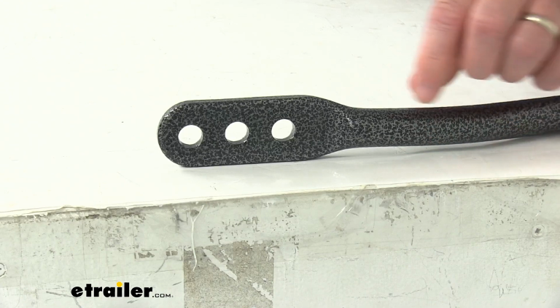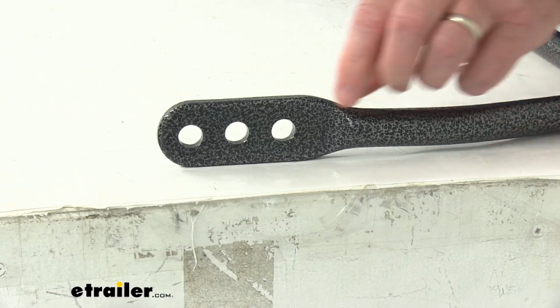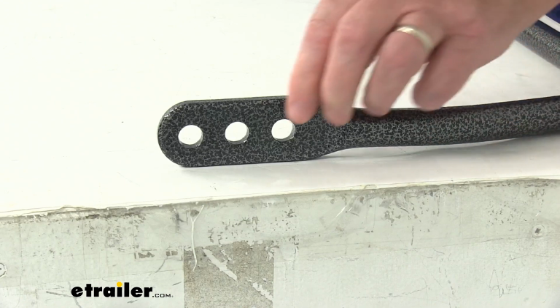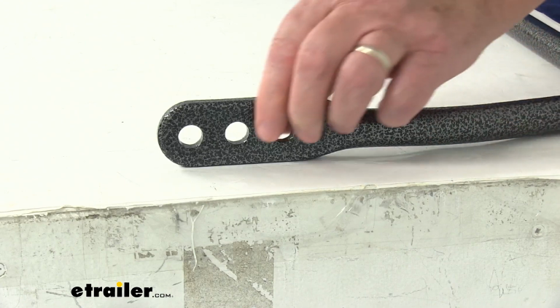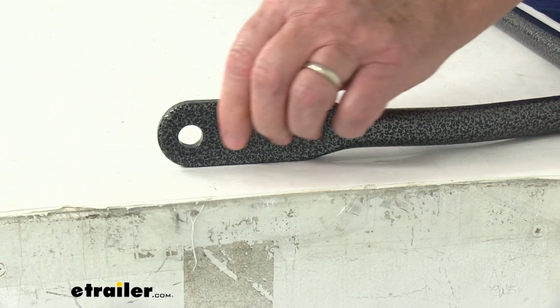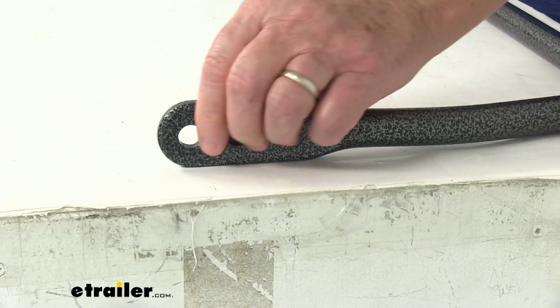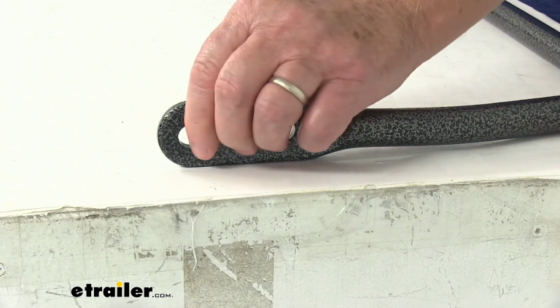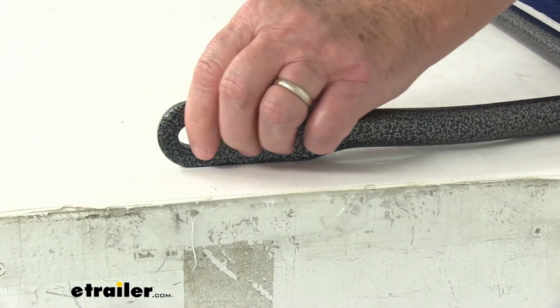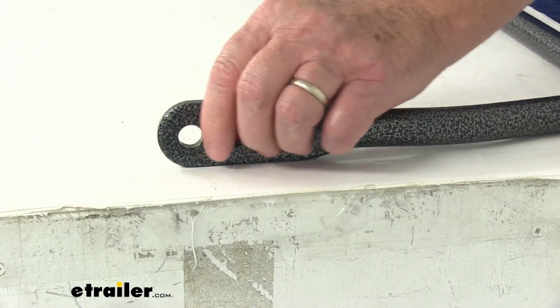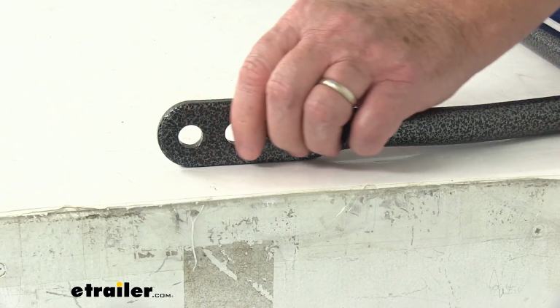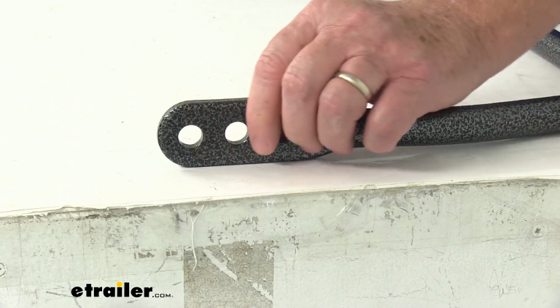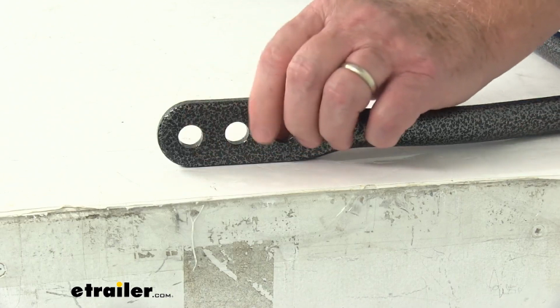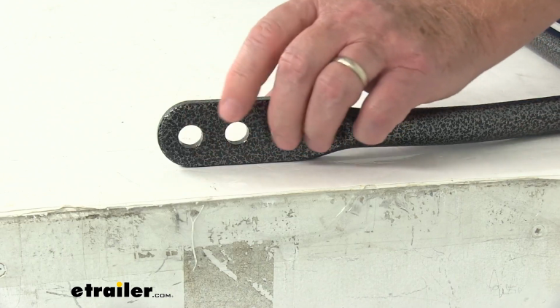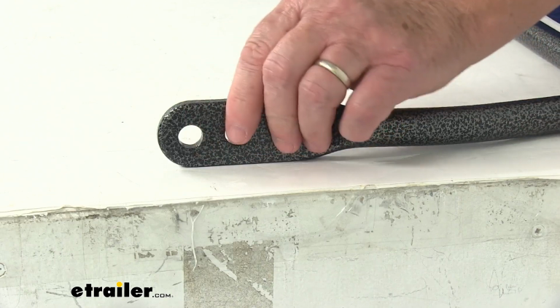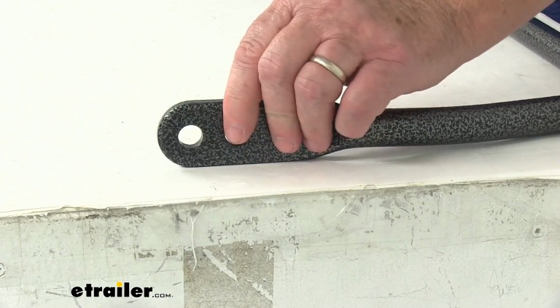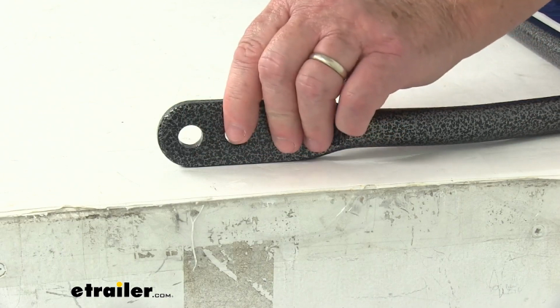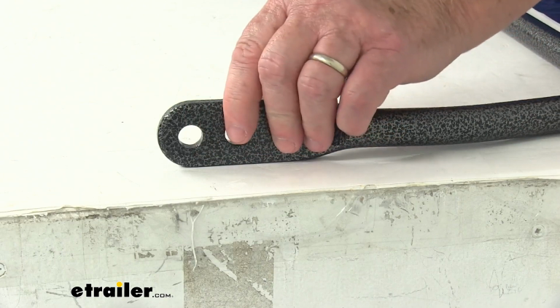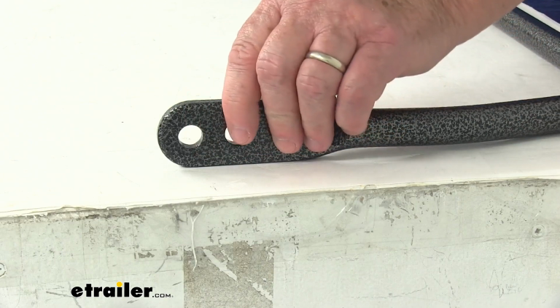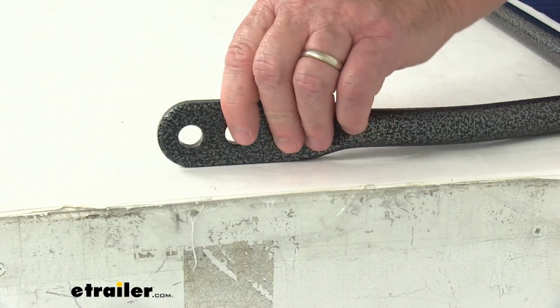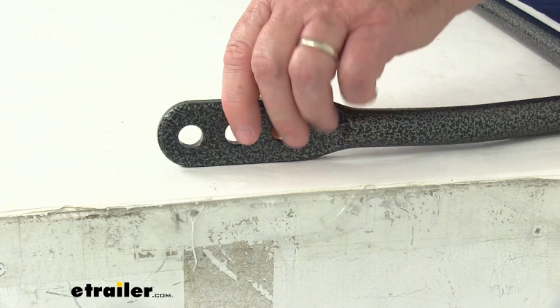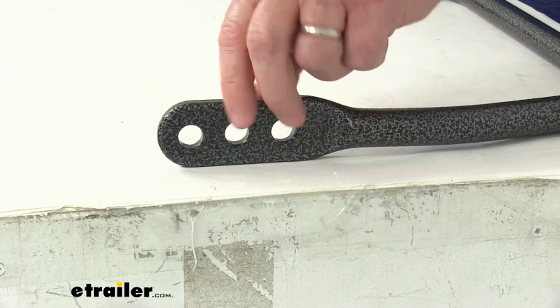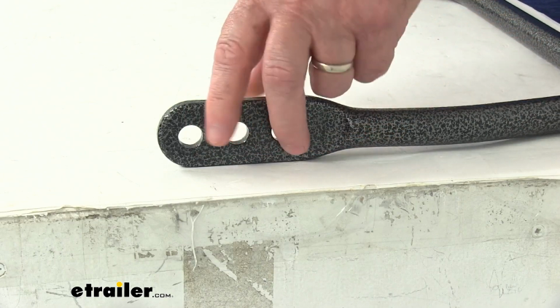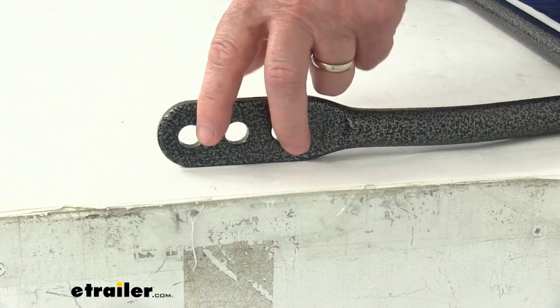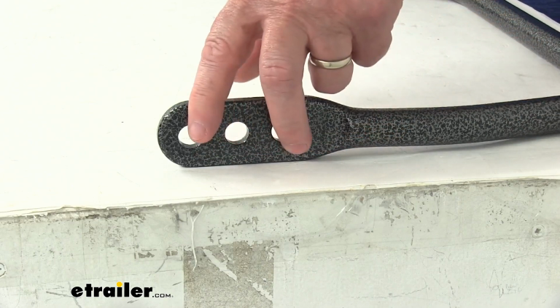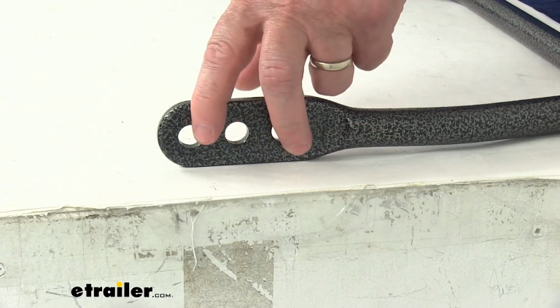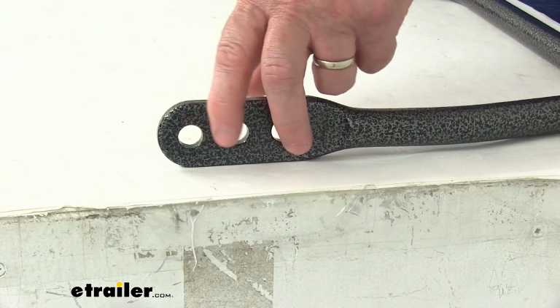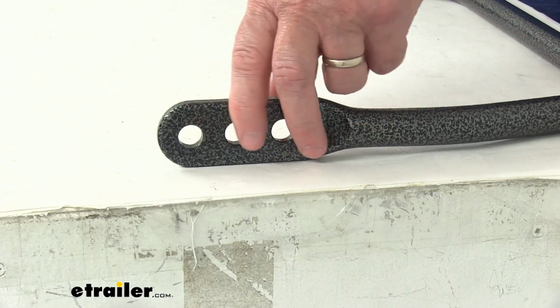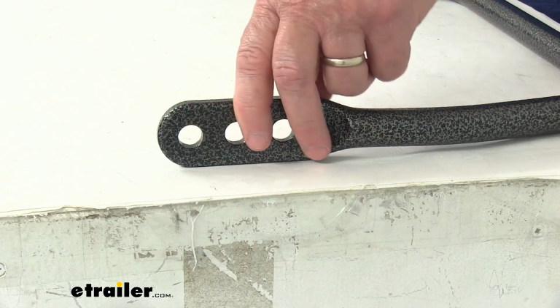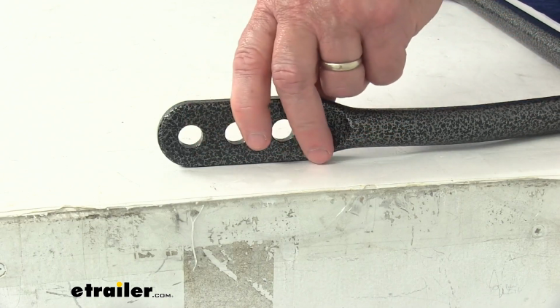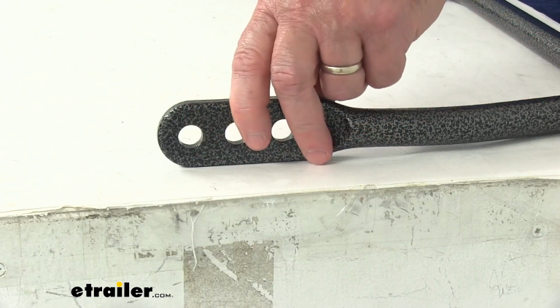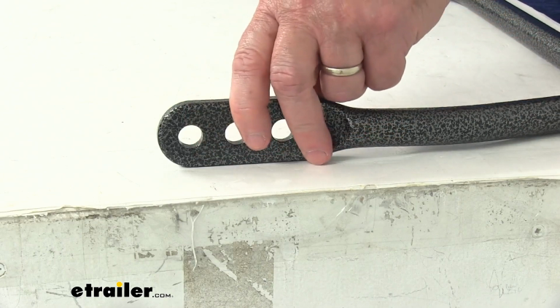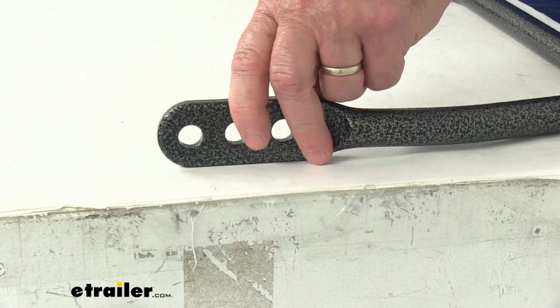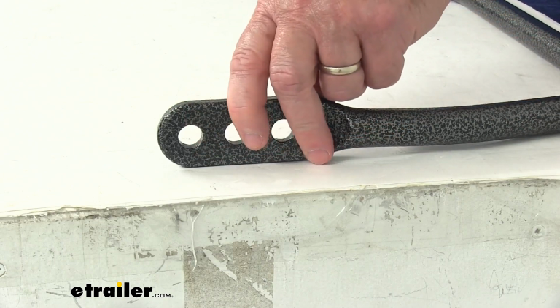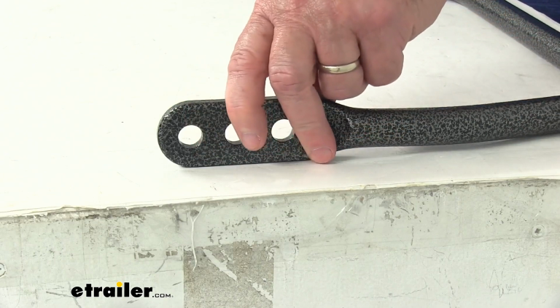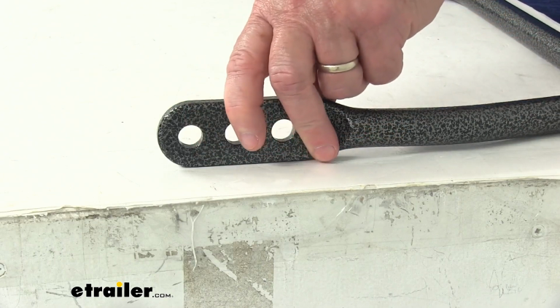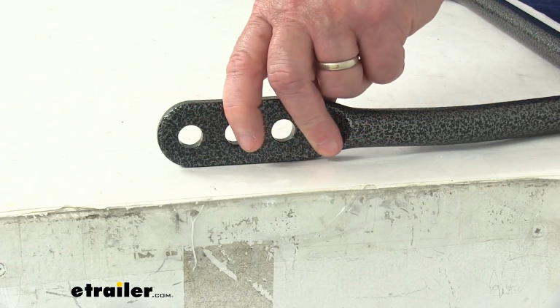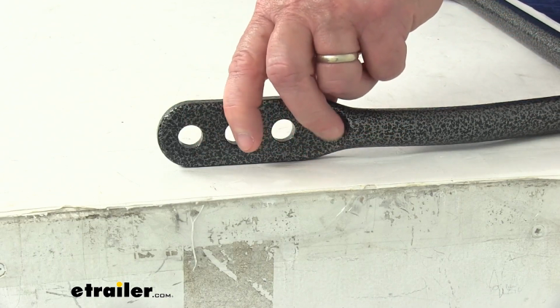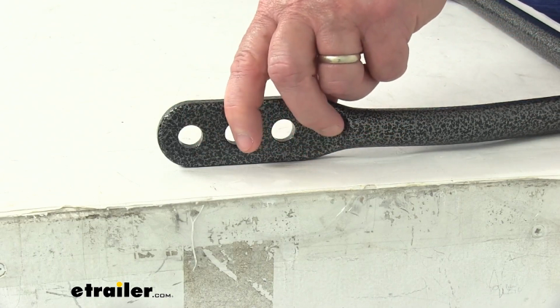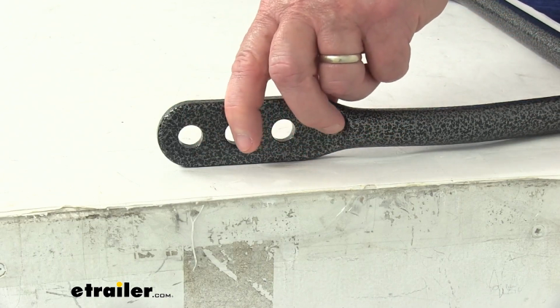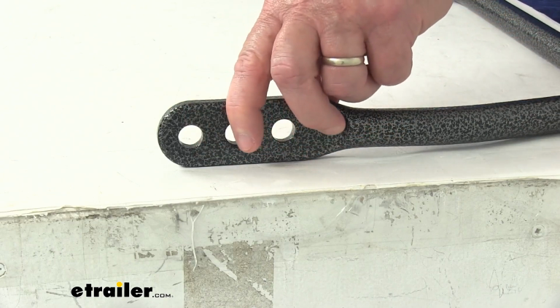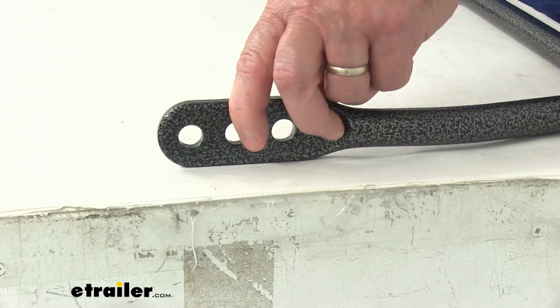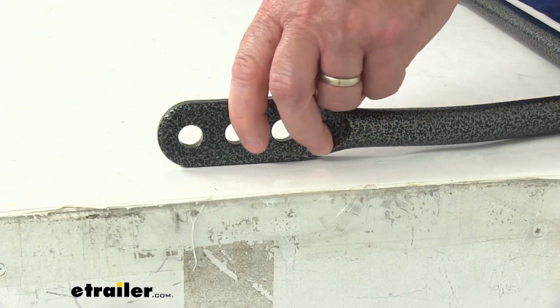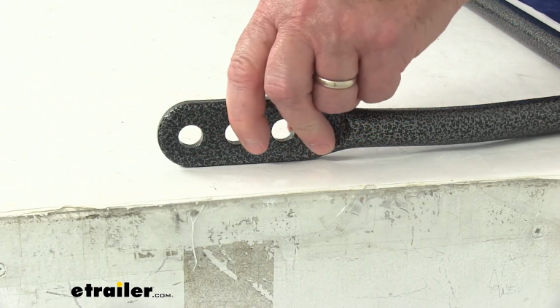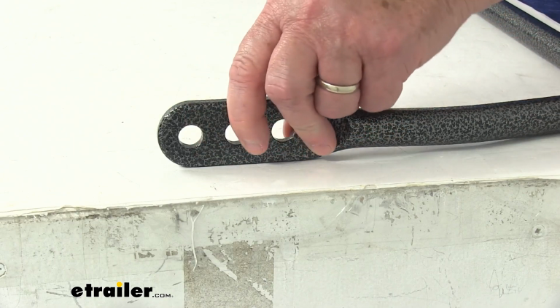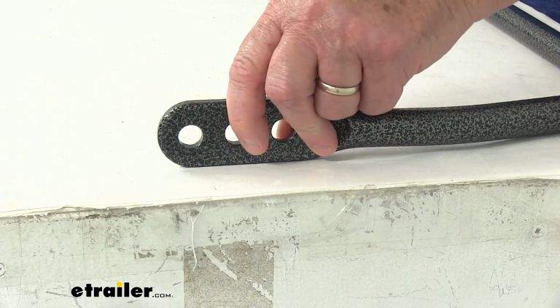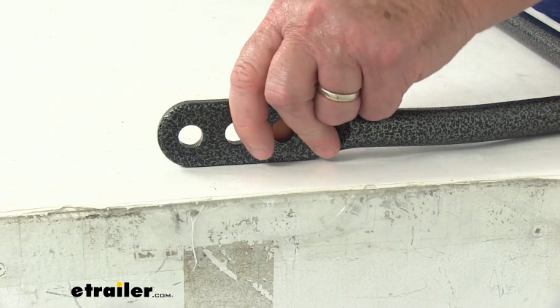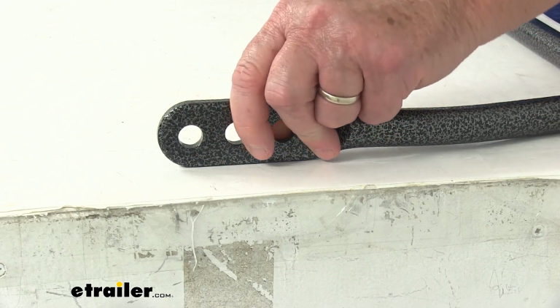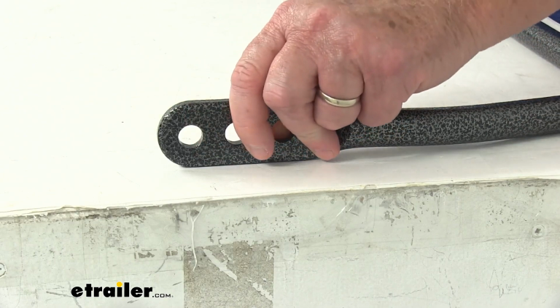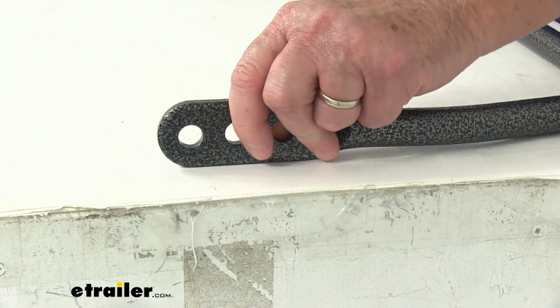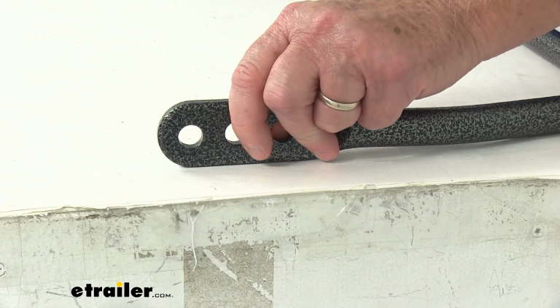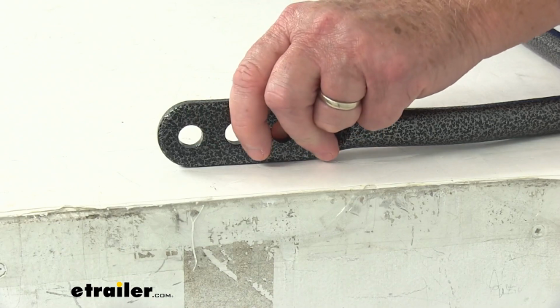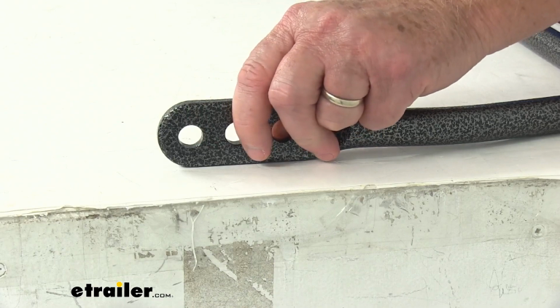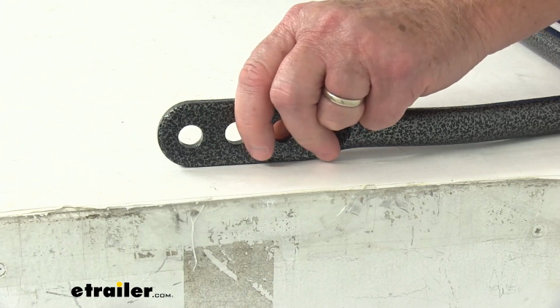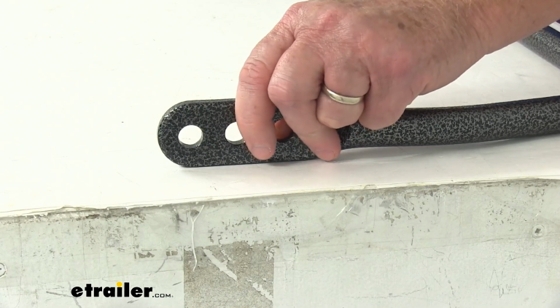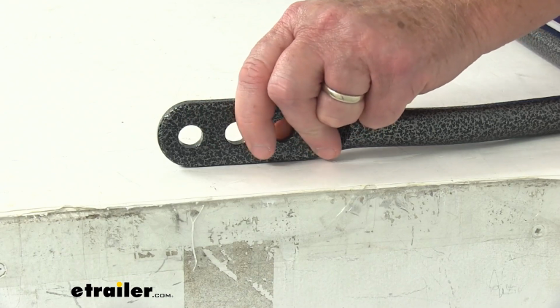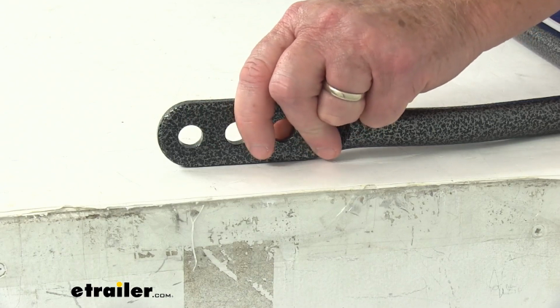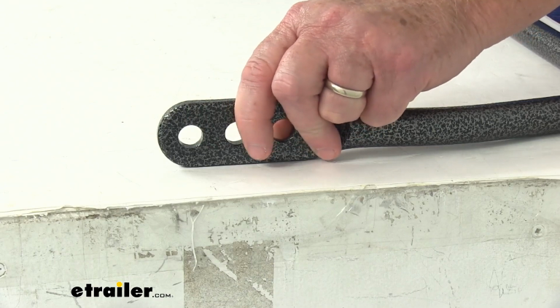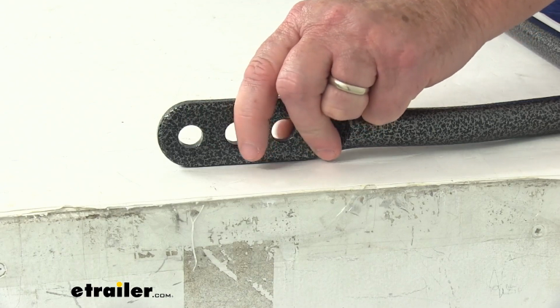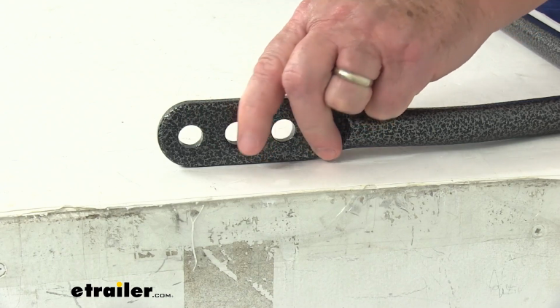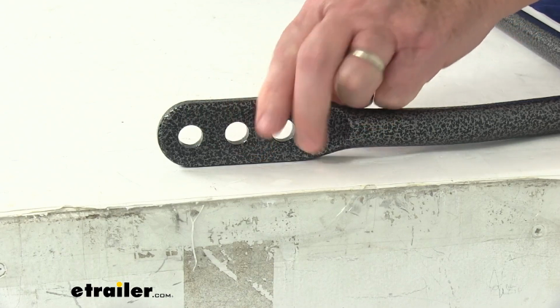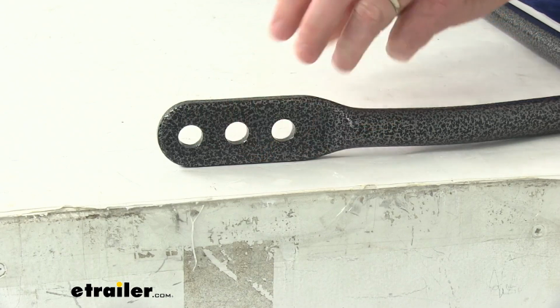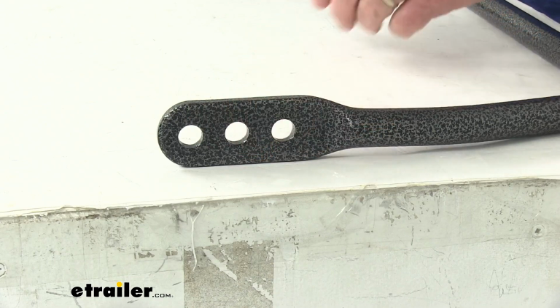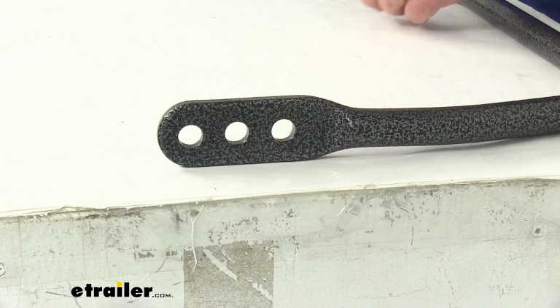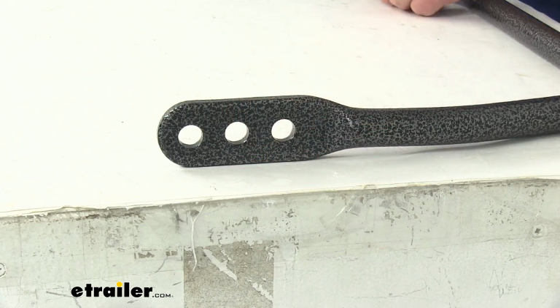Also, if you notice on this shot, on each end it has three adjustment holes that allow you to choose the degree of stiffness when you install it.